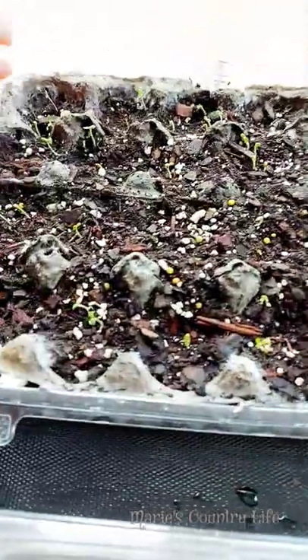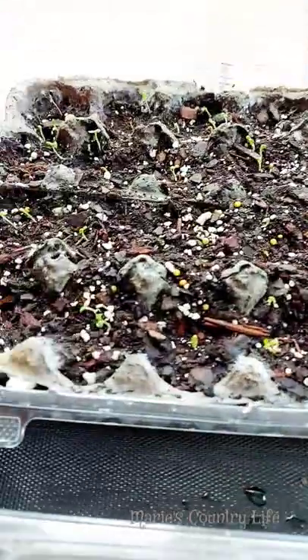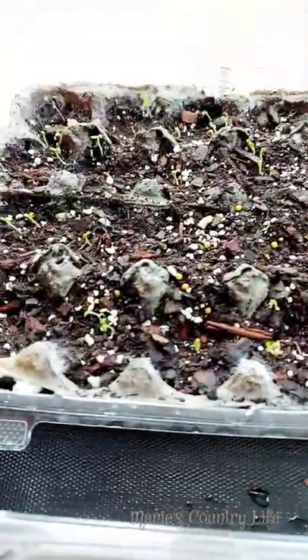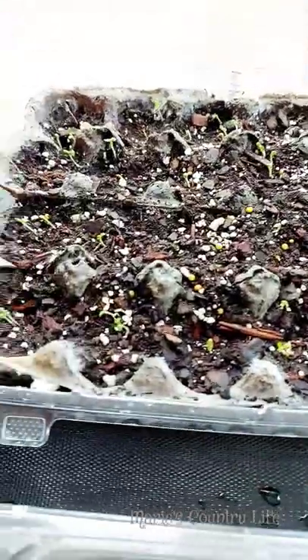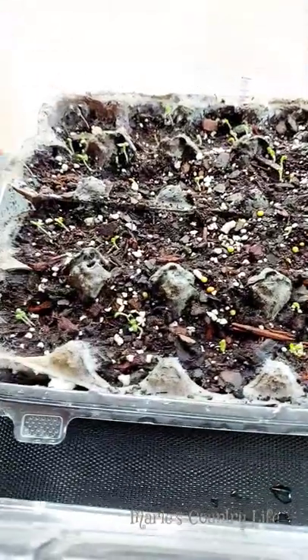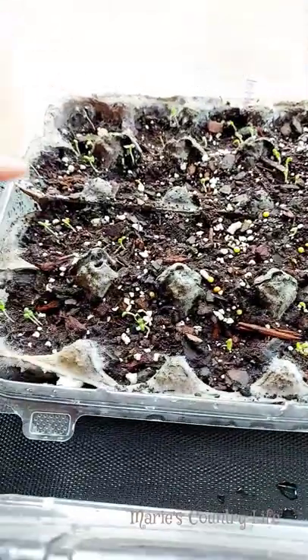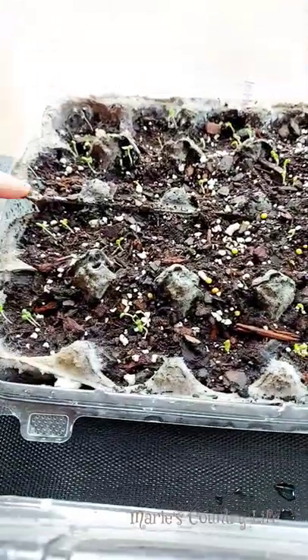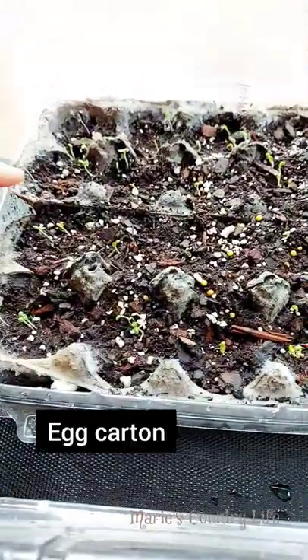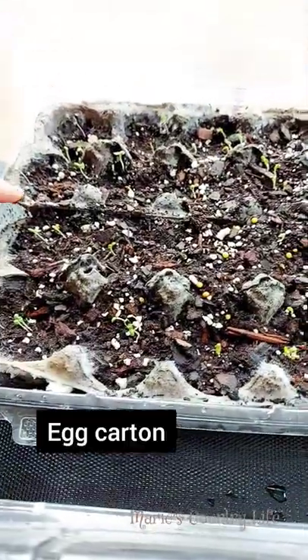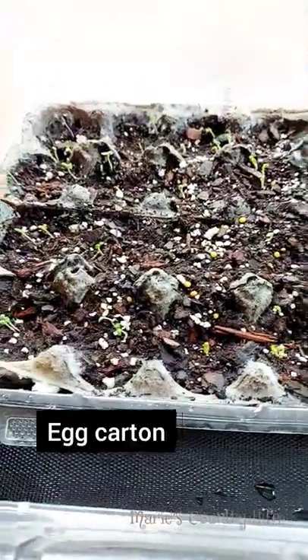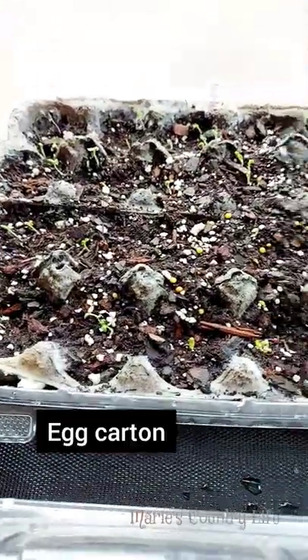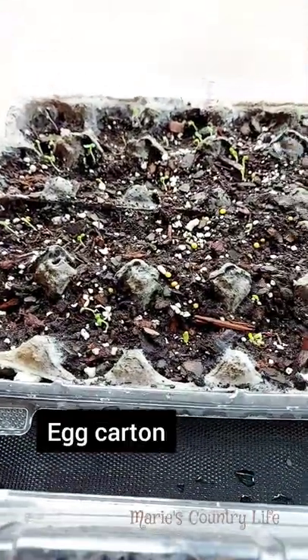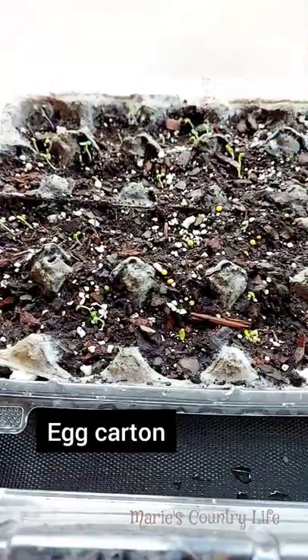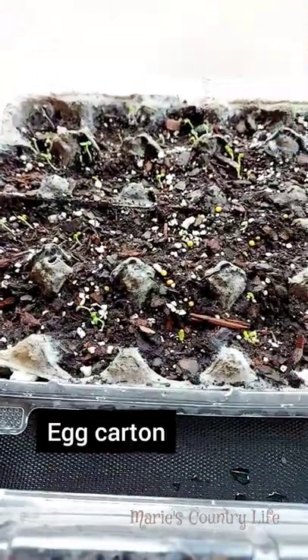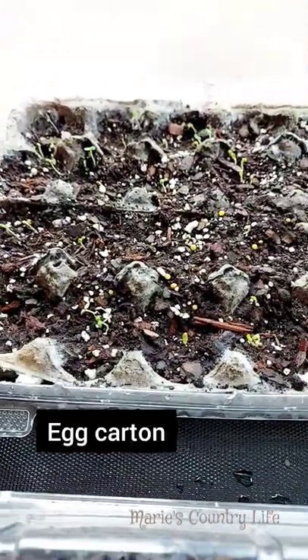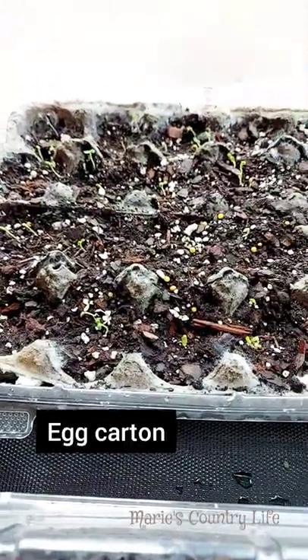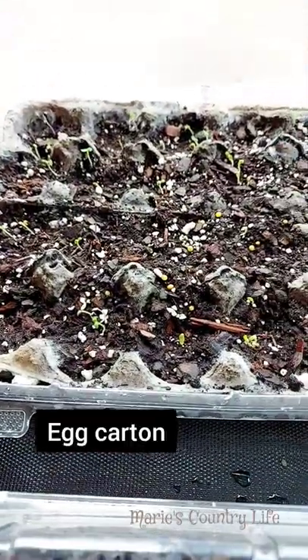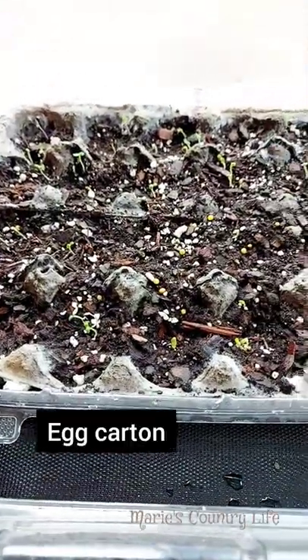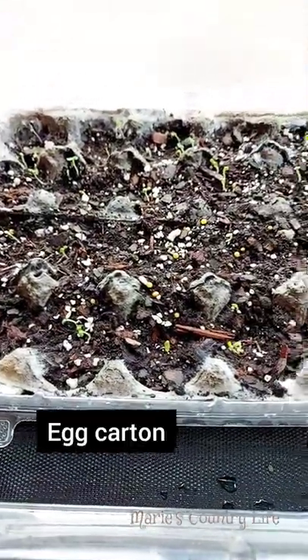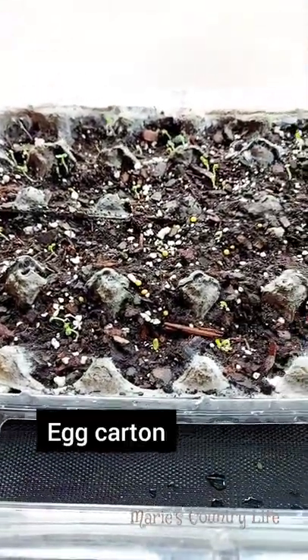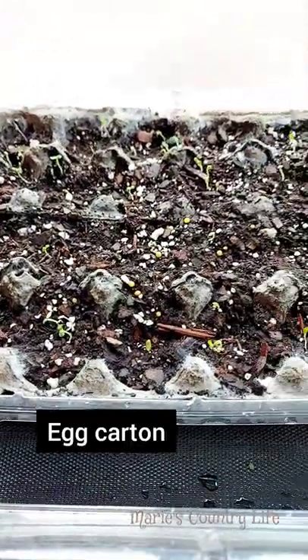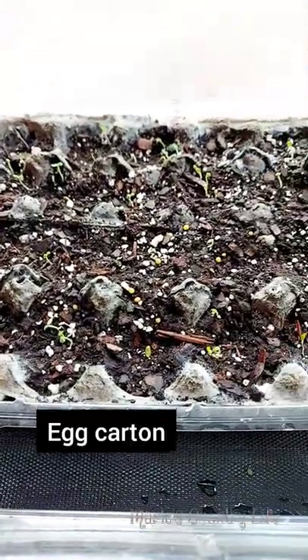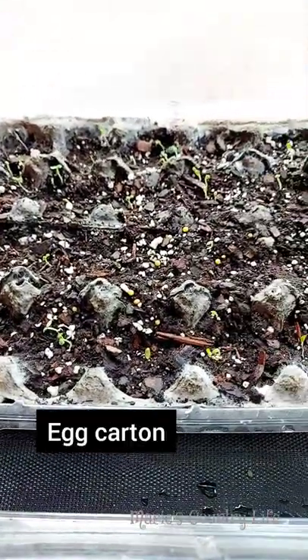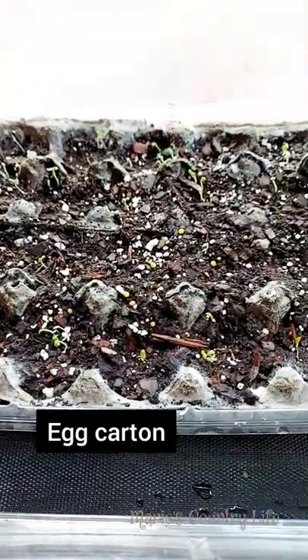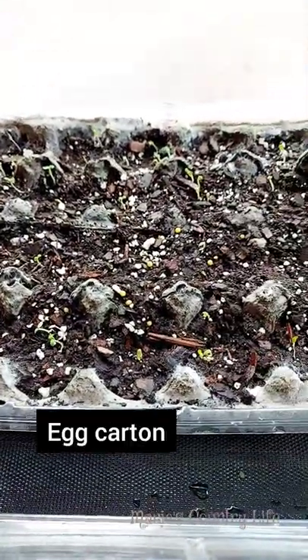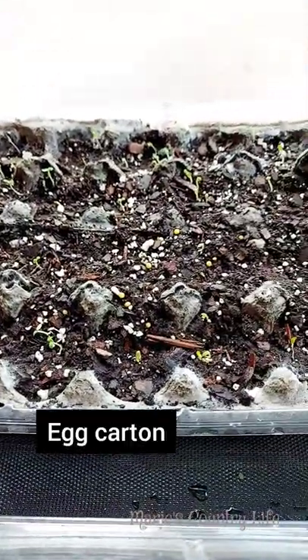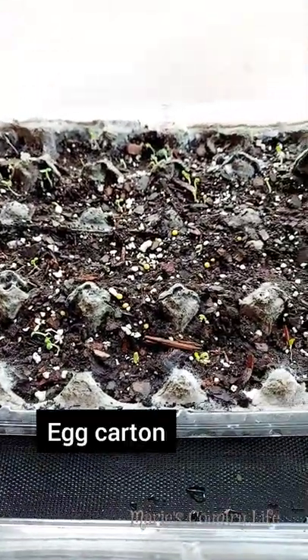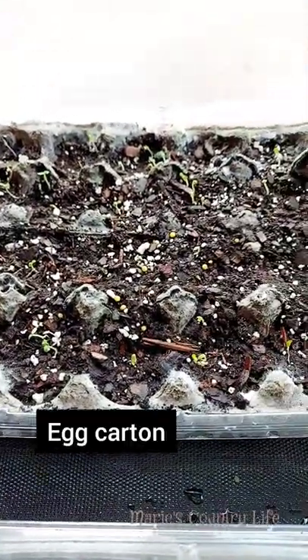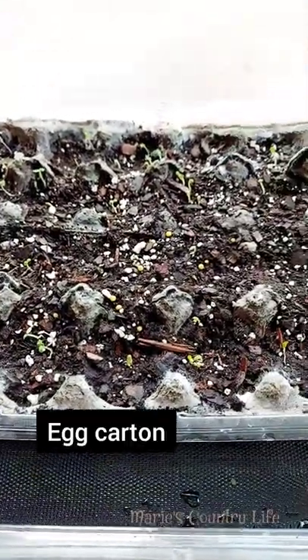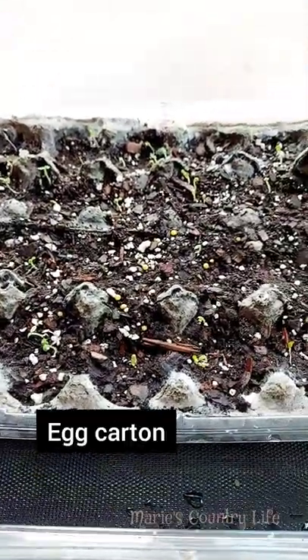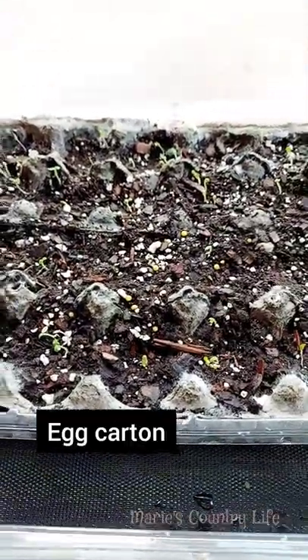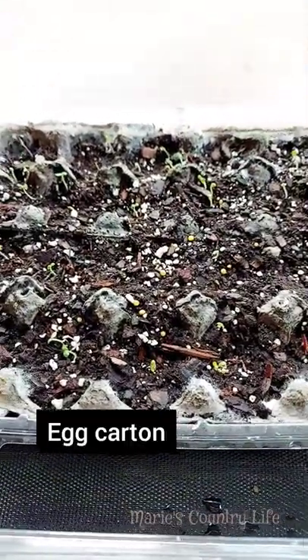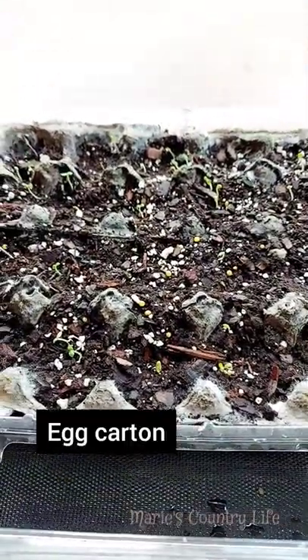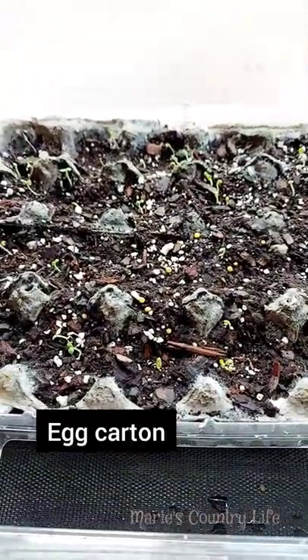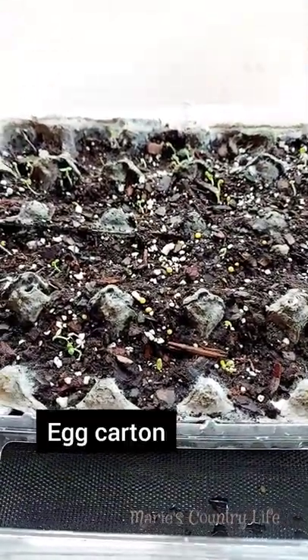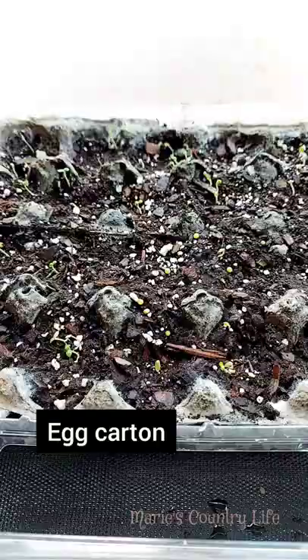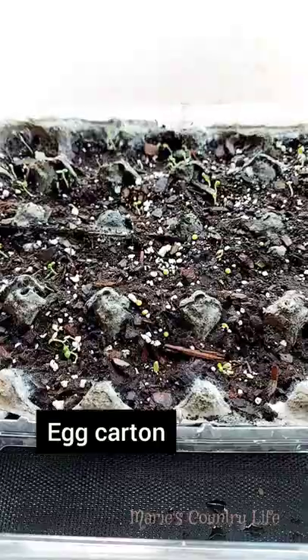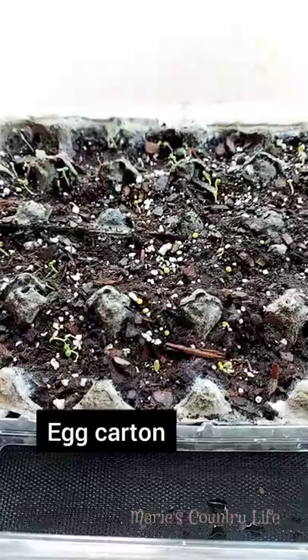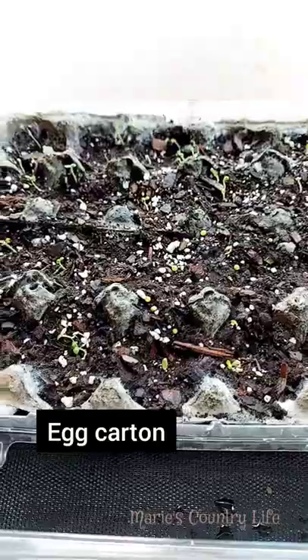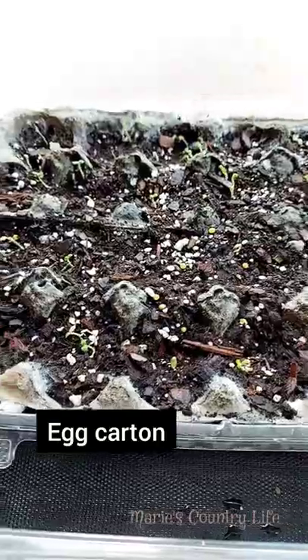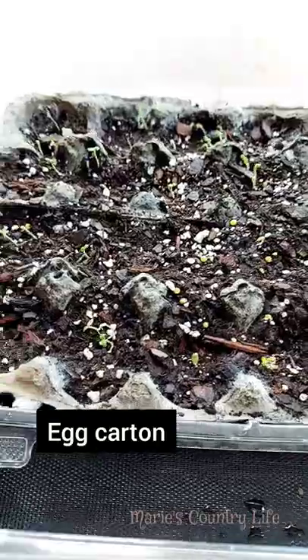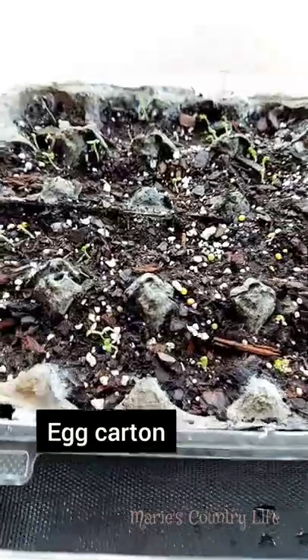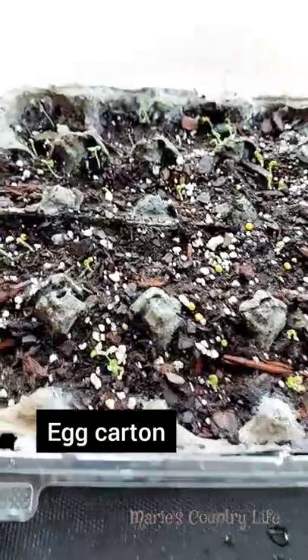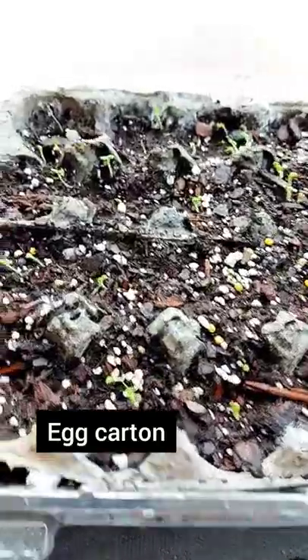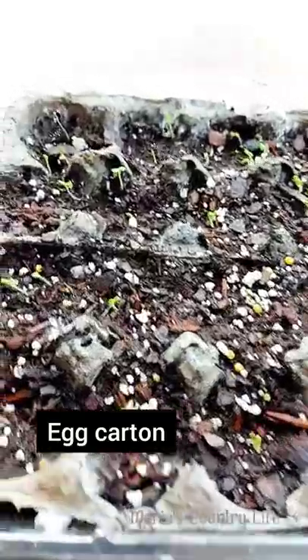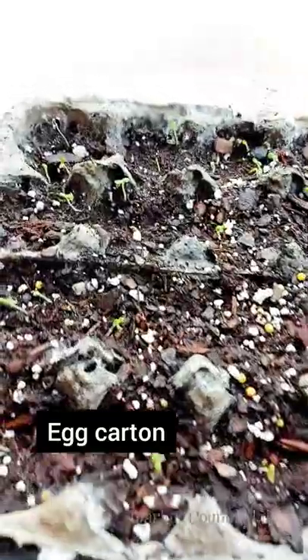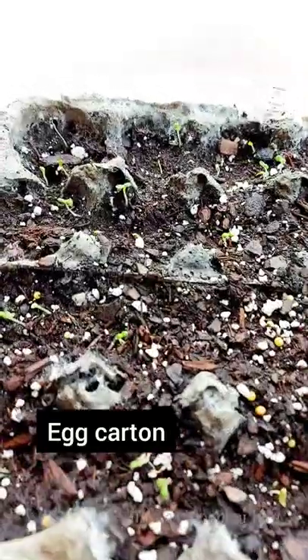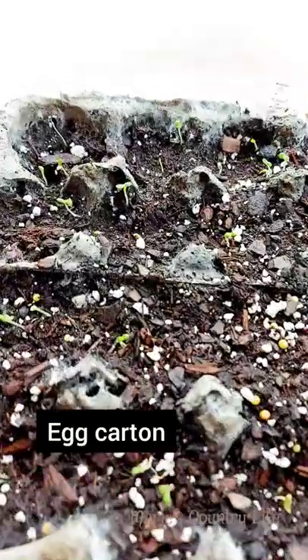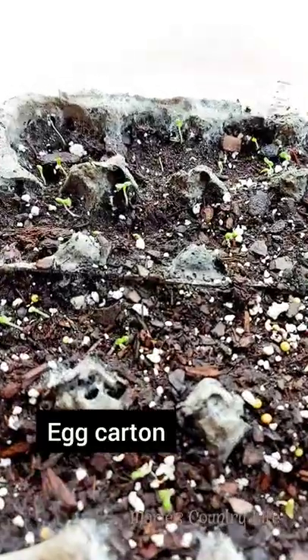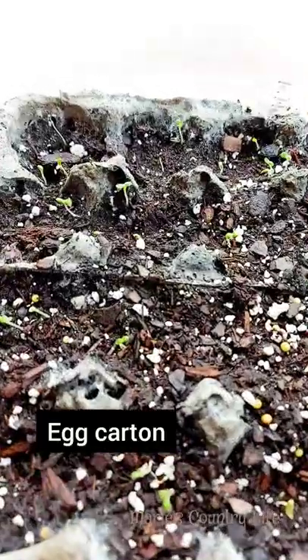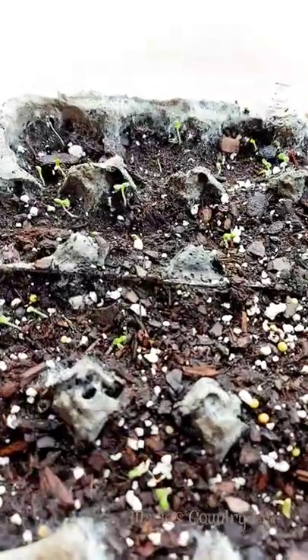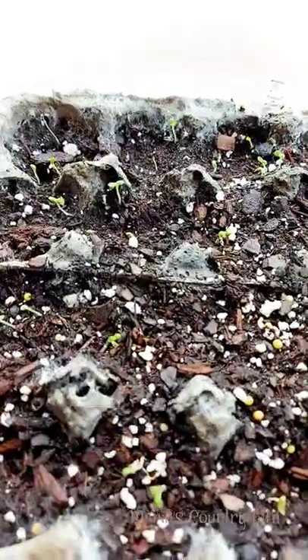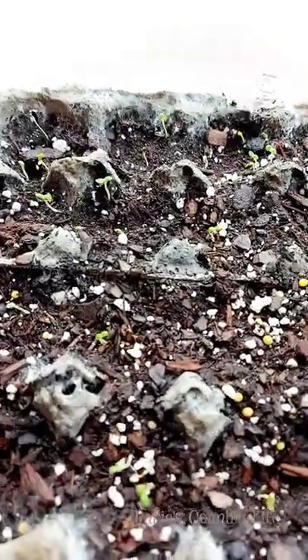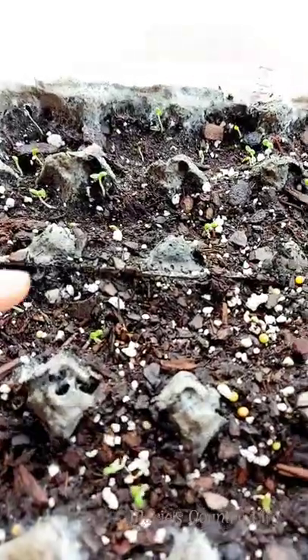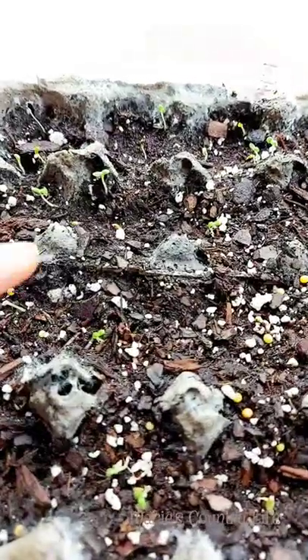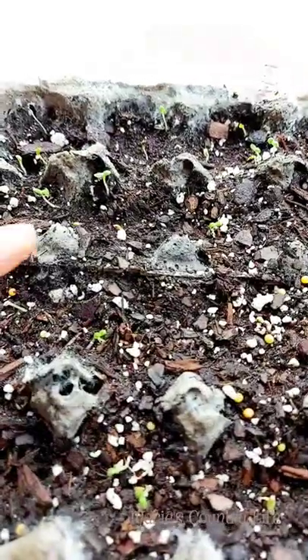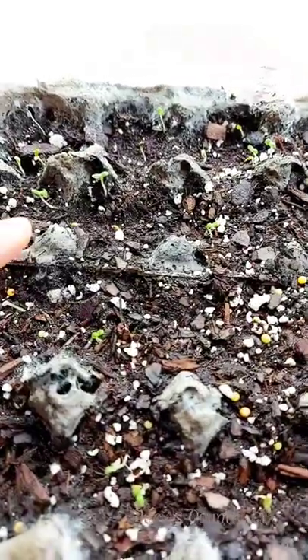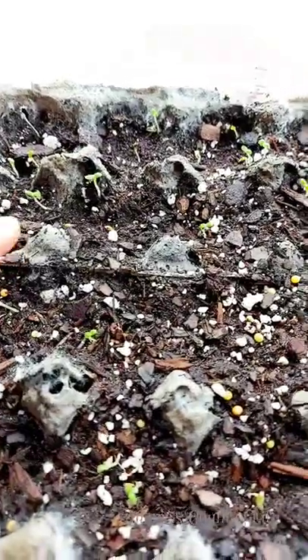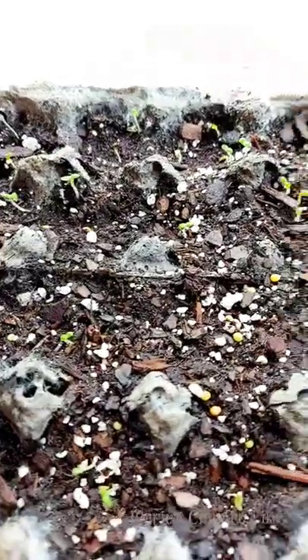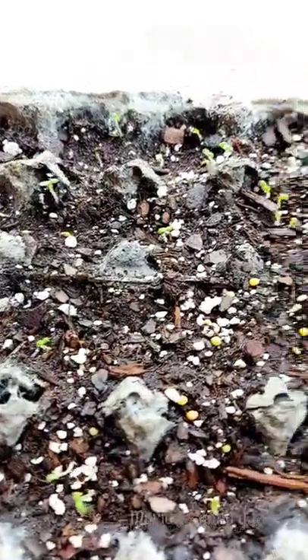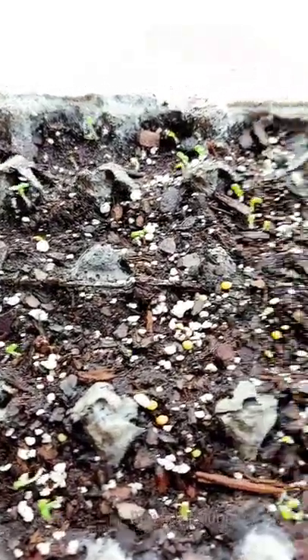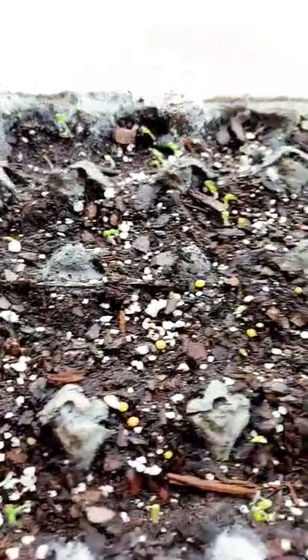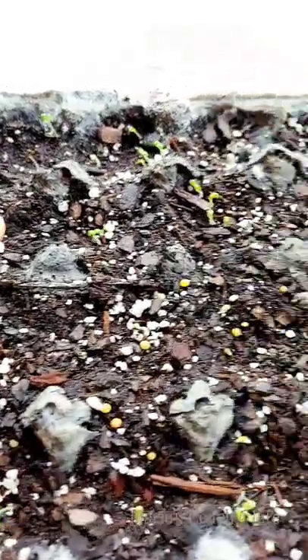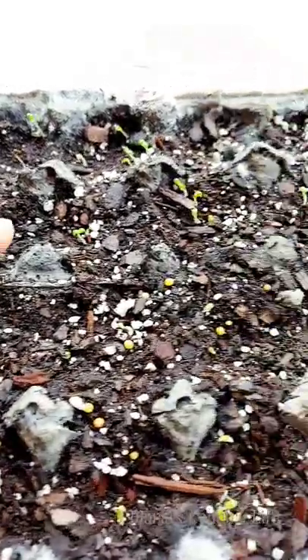Look at these — these are the egg cartons that I use. Don't toss your egg carton, you can reuse them. Look at the lettuce, they are out and growing.